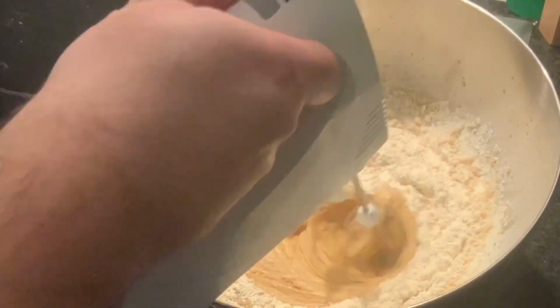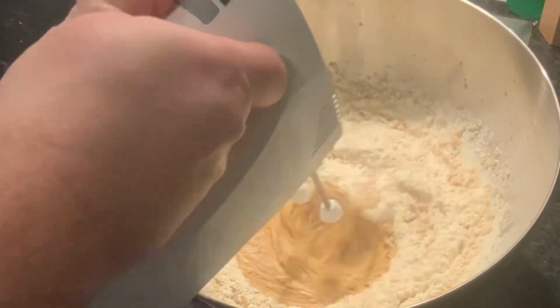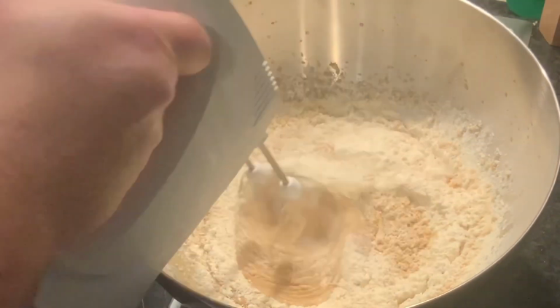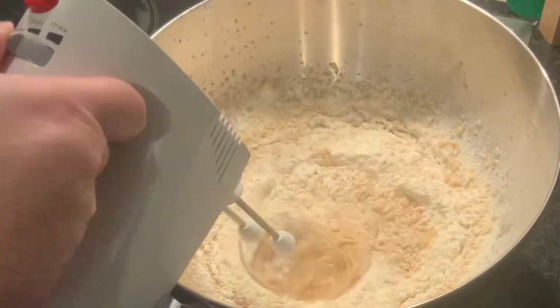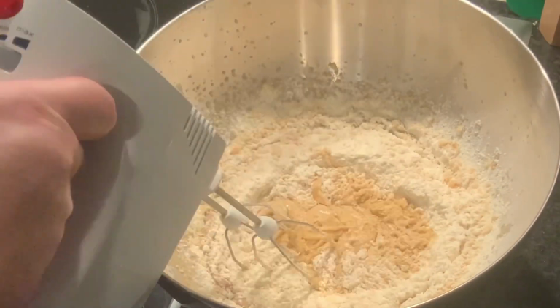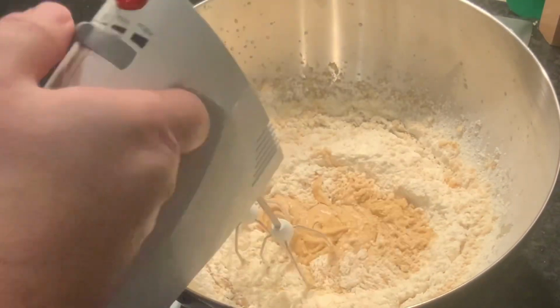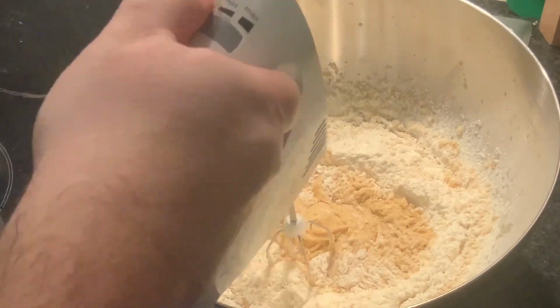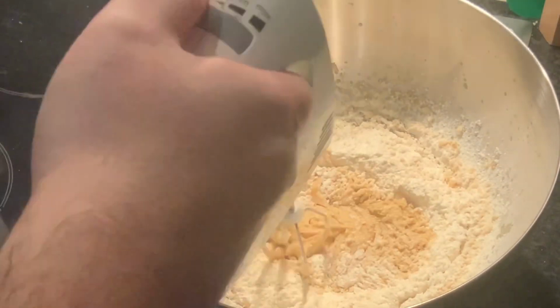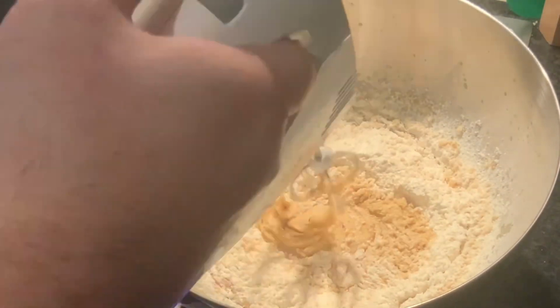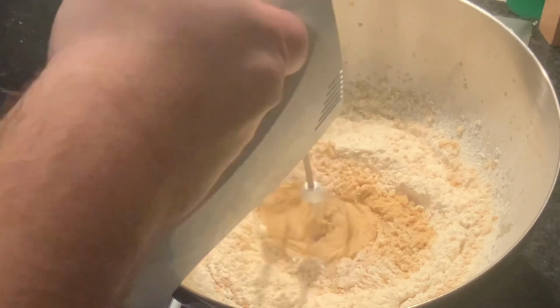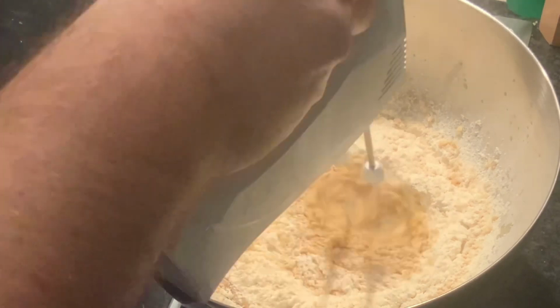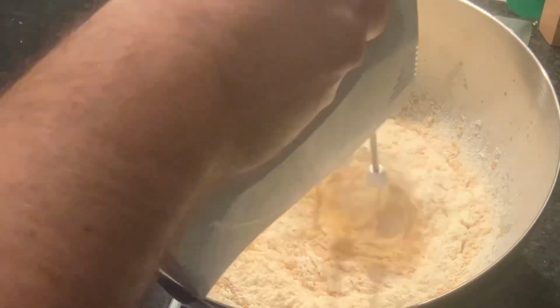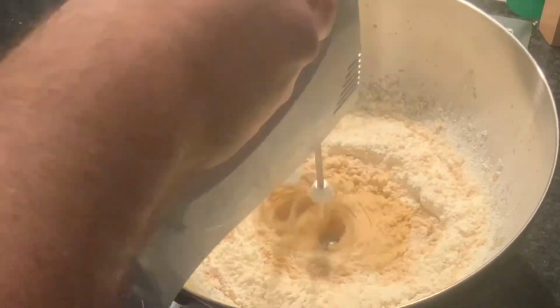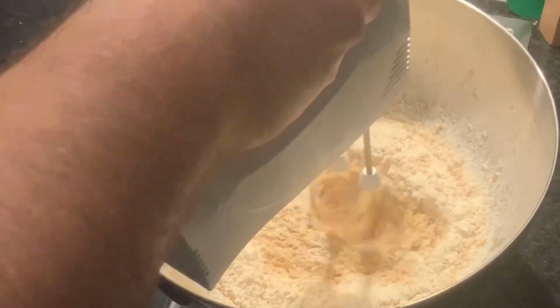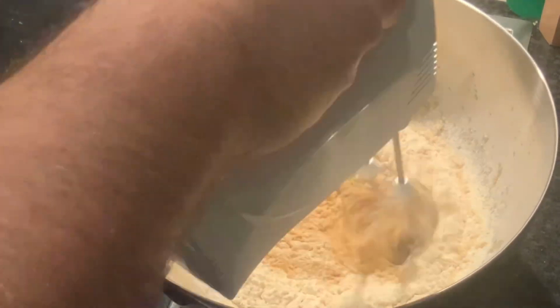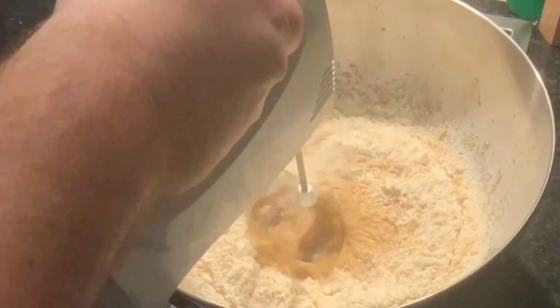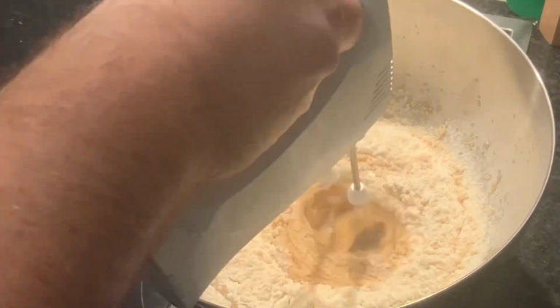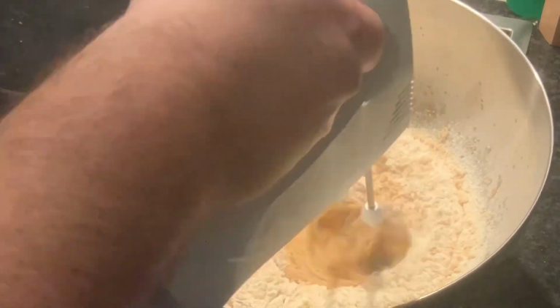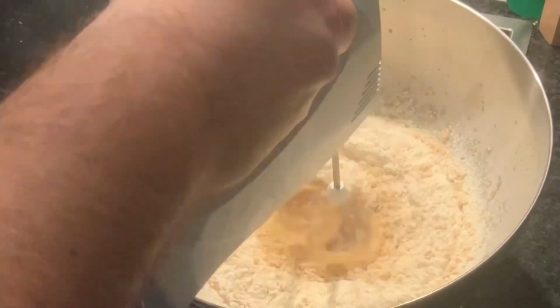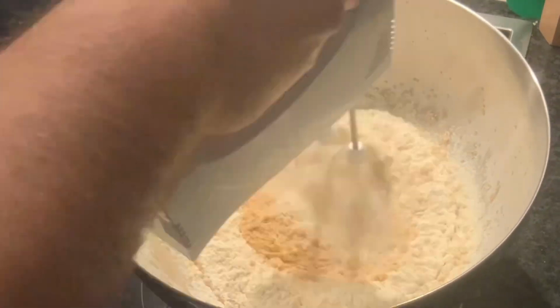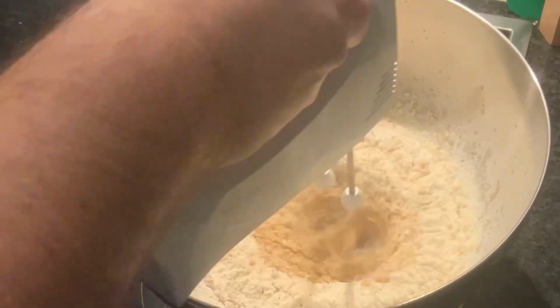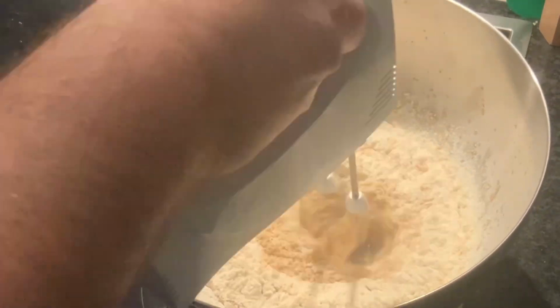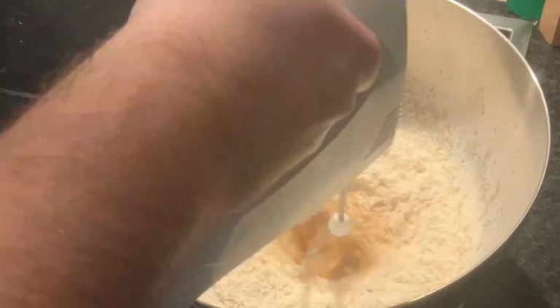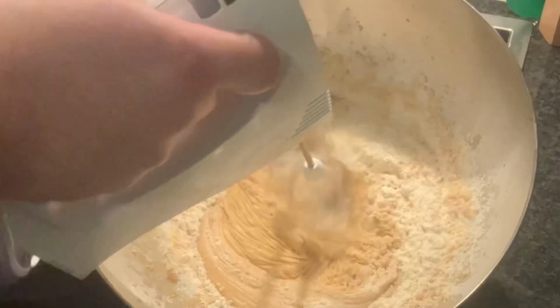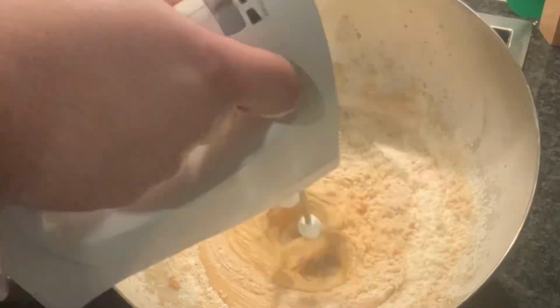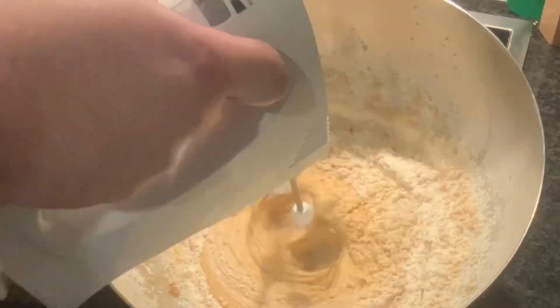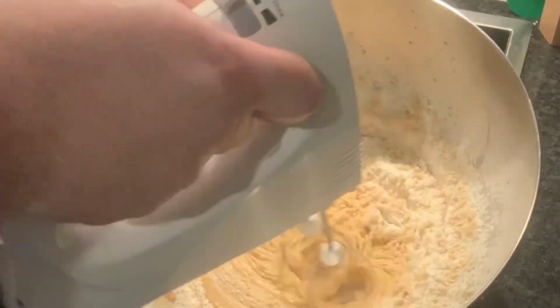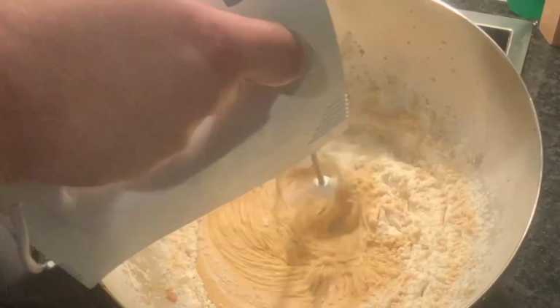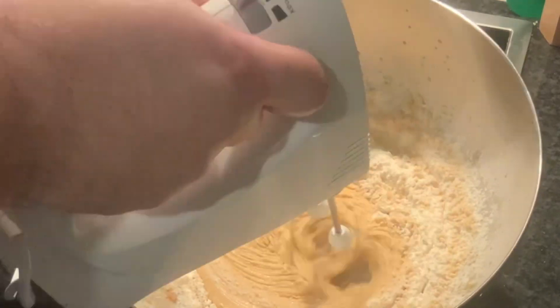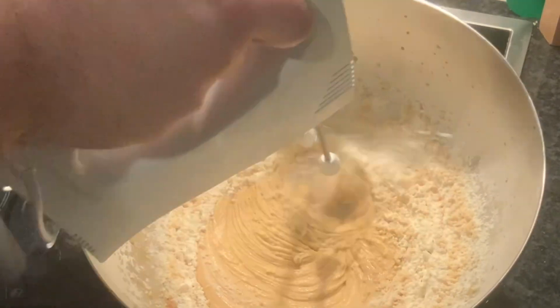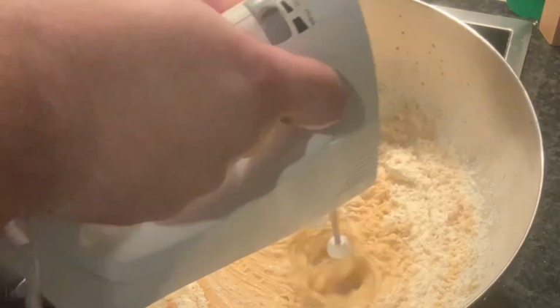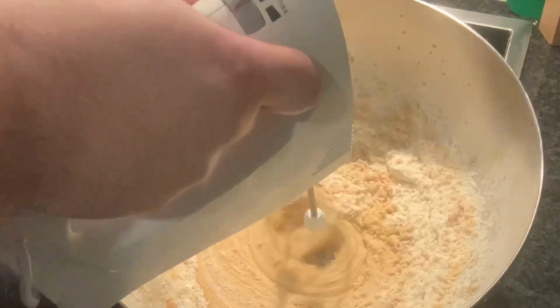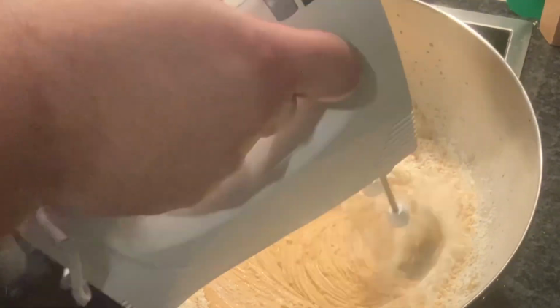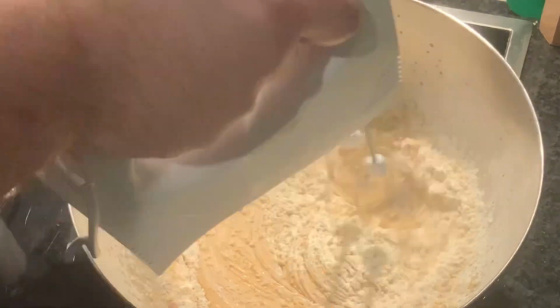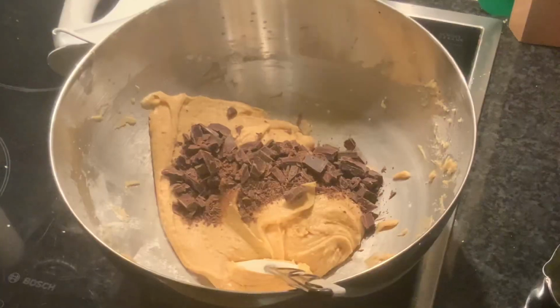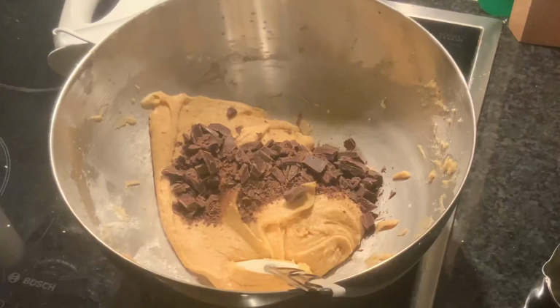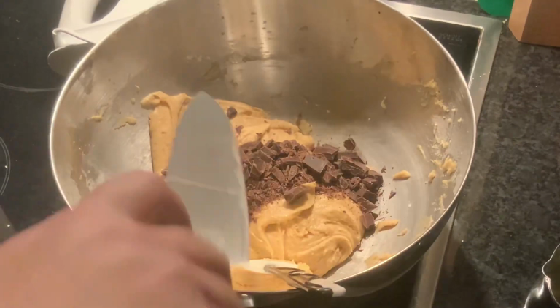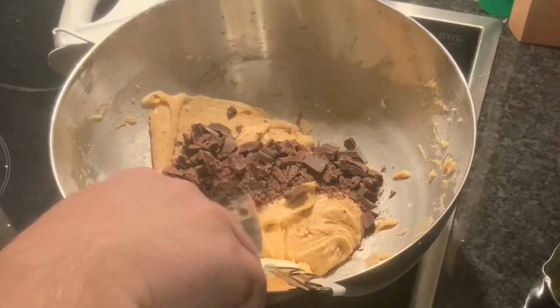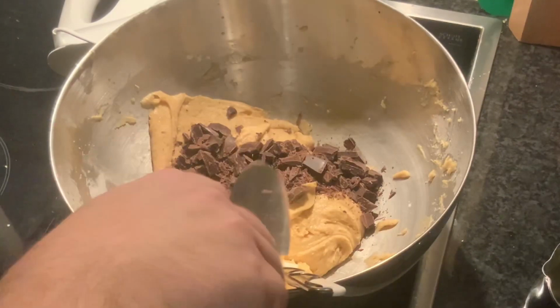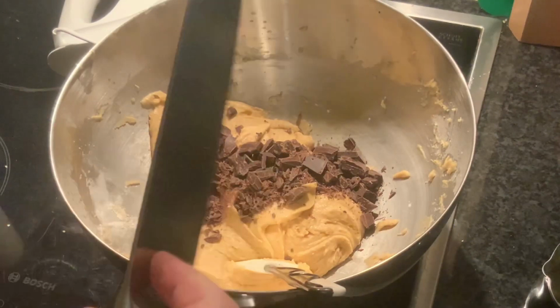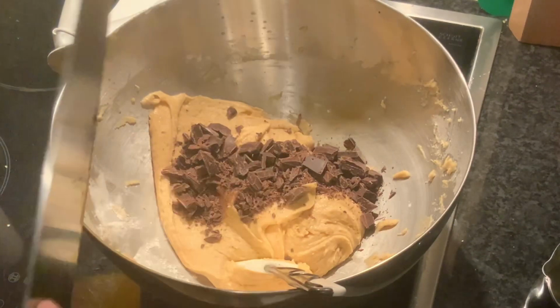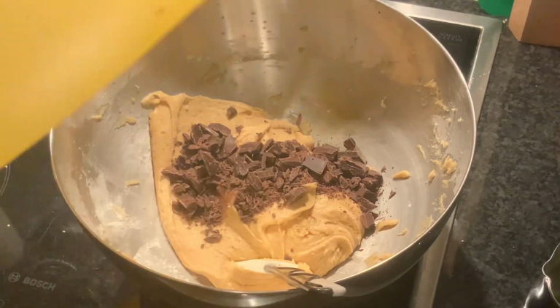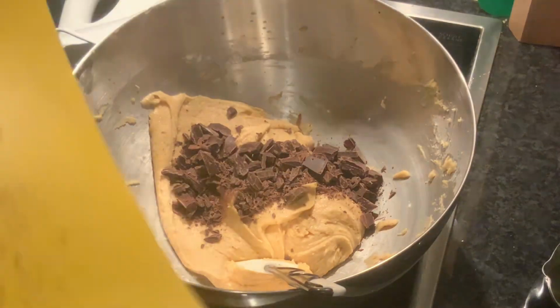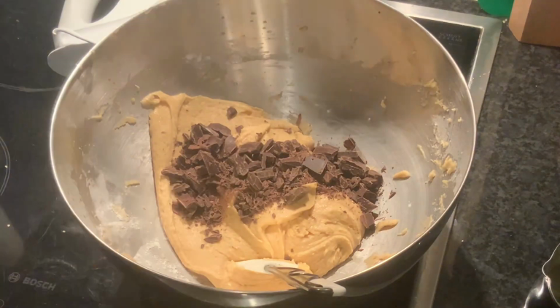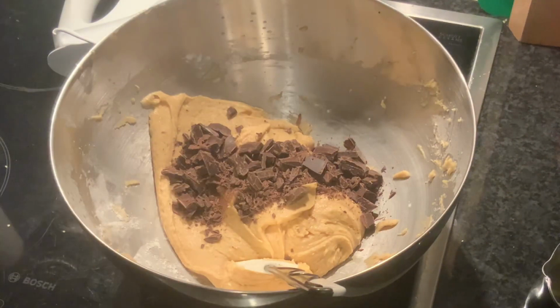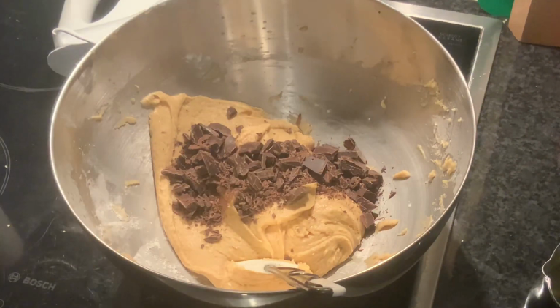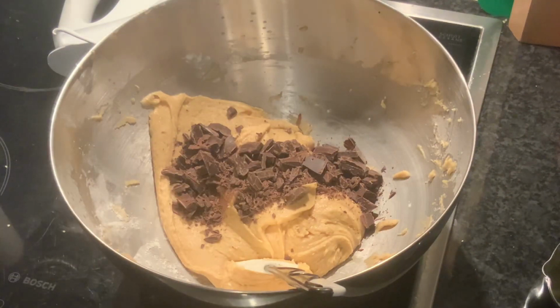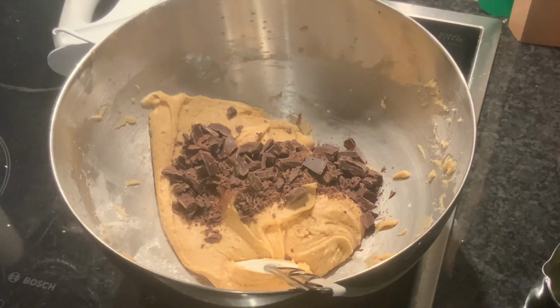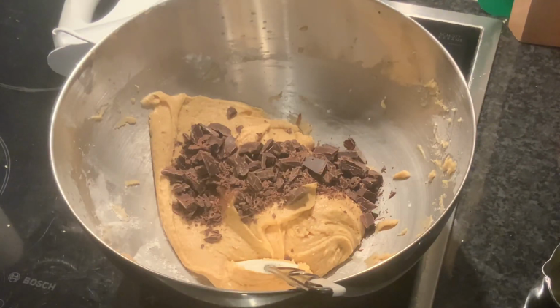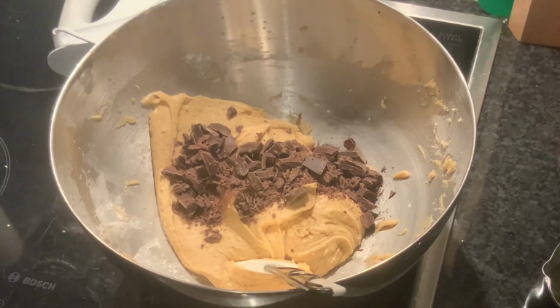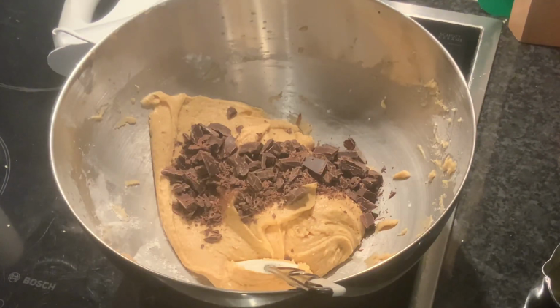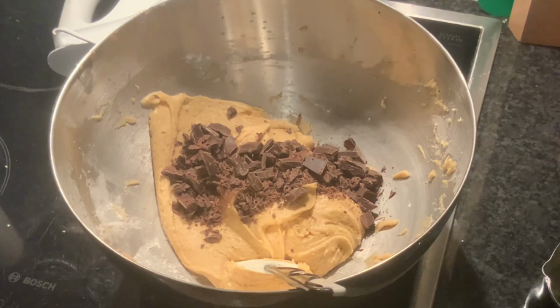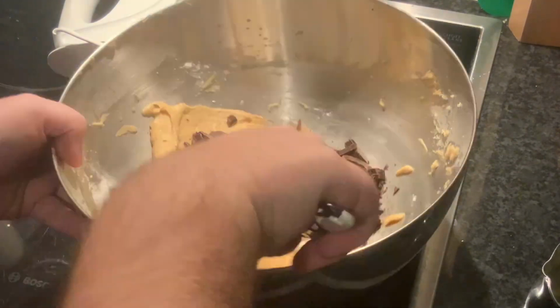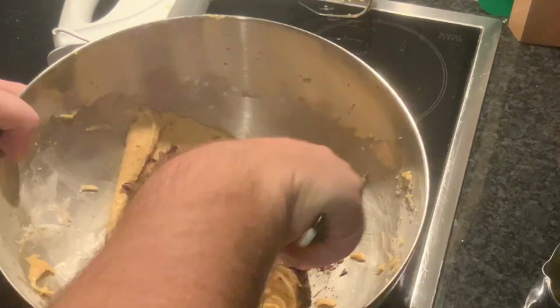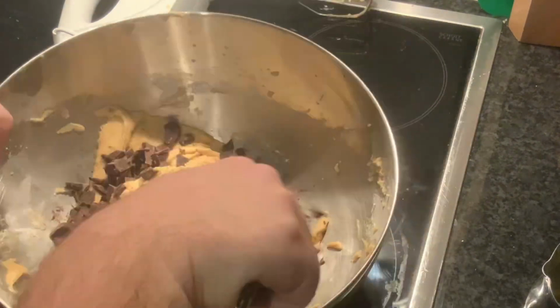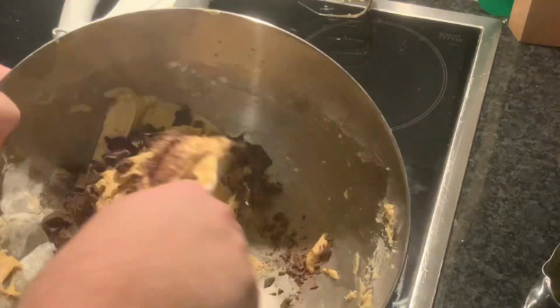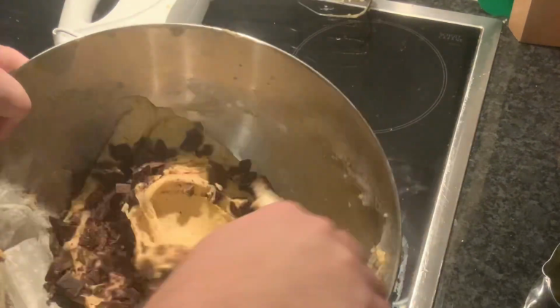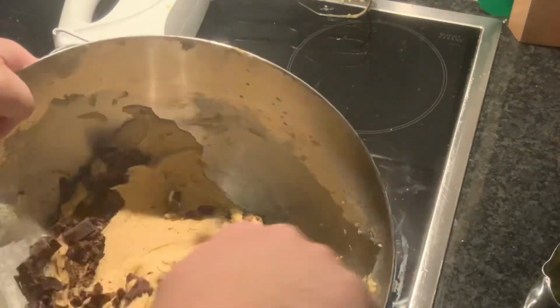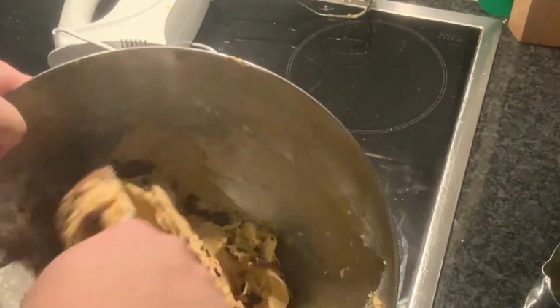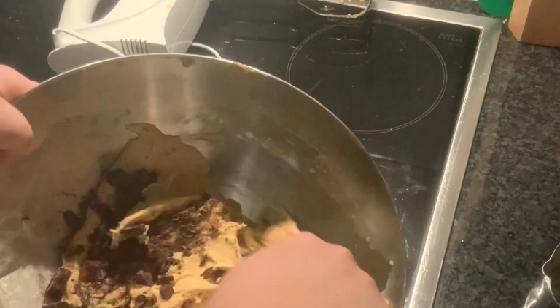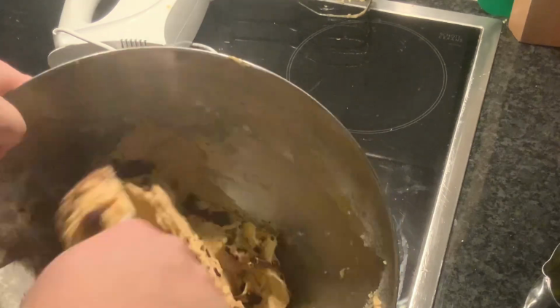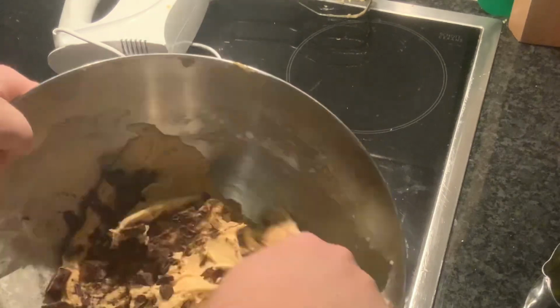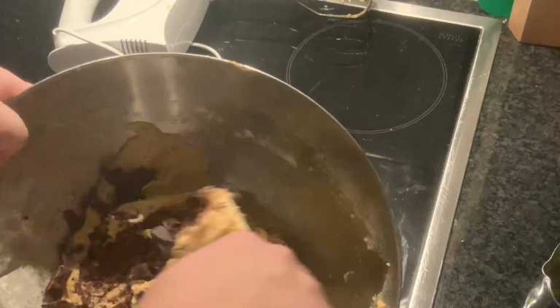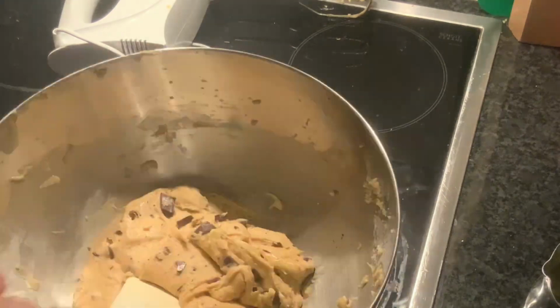When the mixture is sticky and resembles a dough rather than a pudding, it is ready for you to add your chocolate chips.